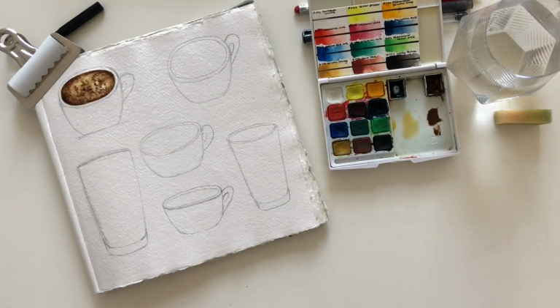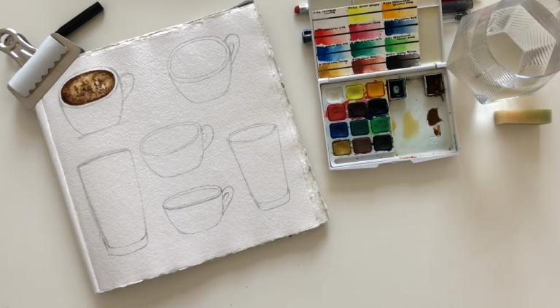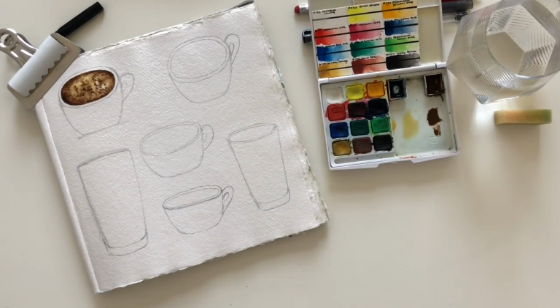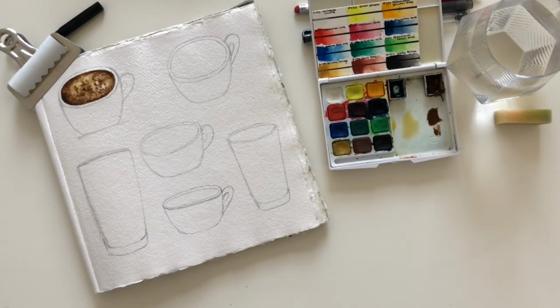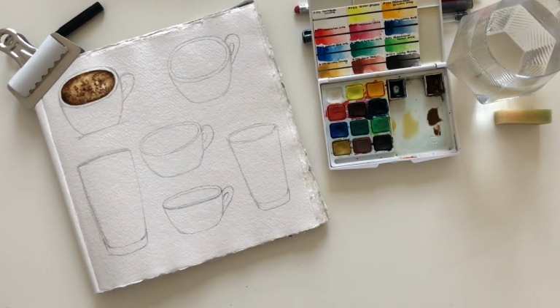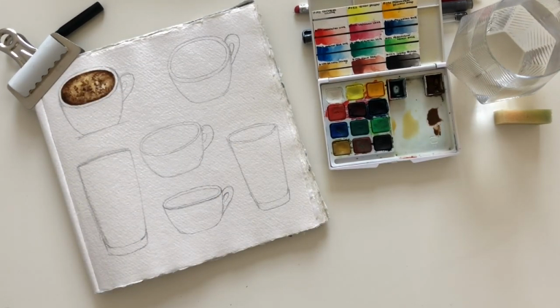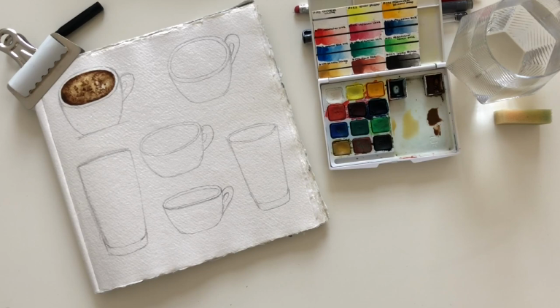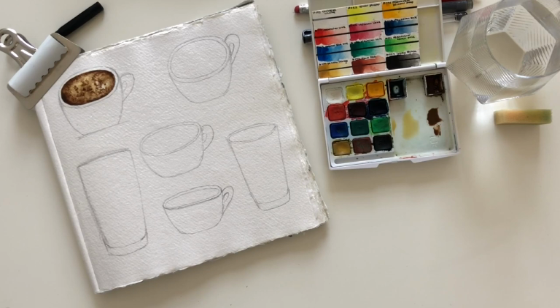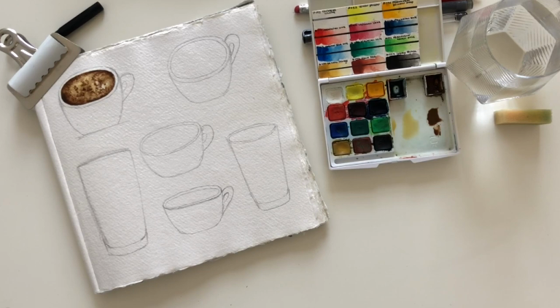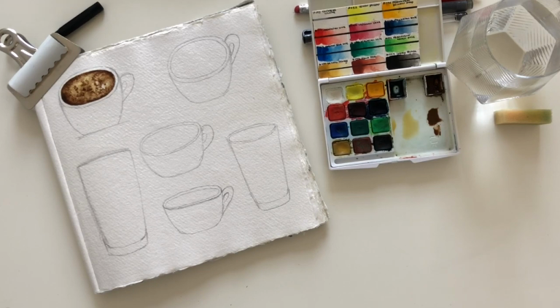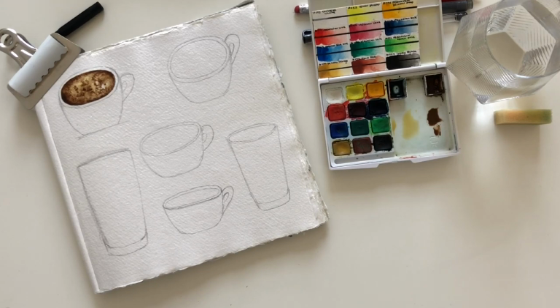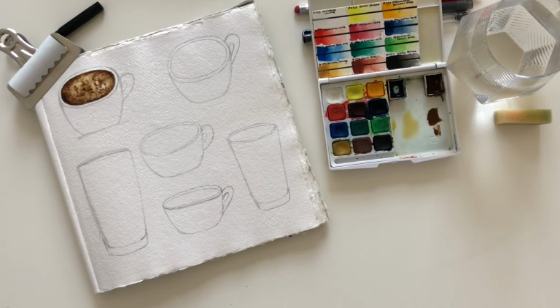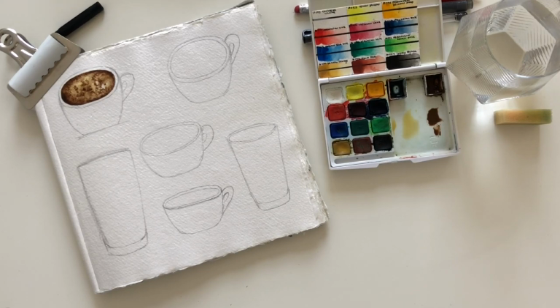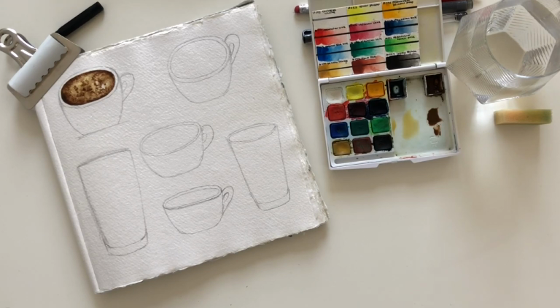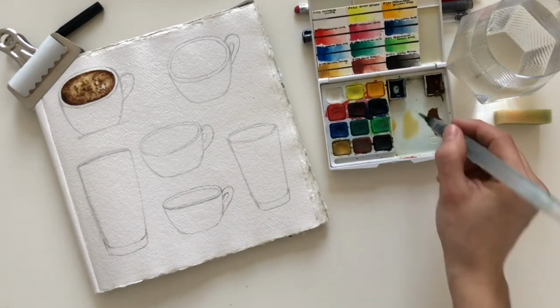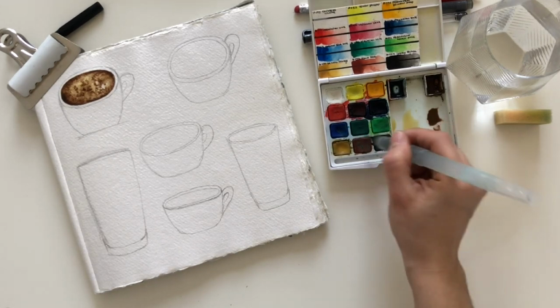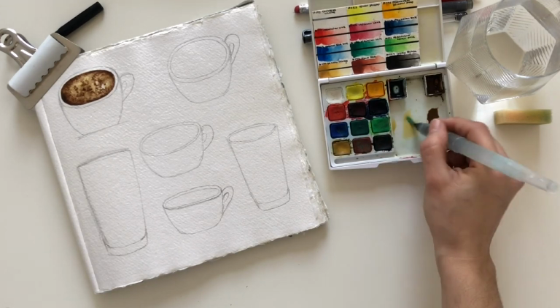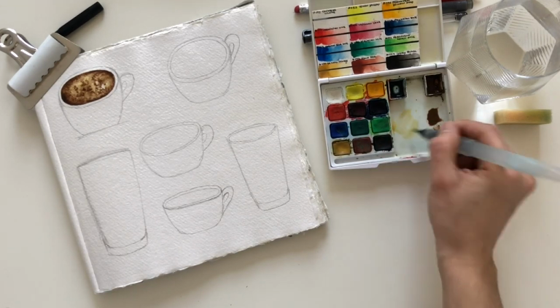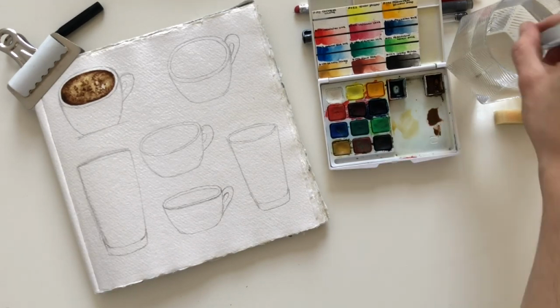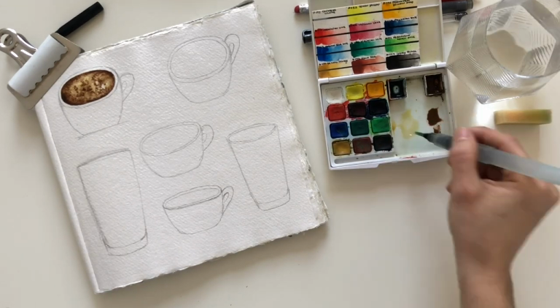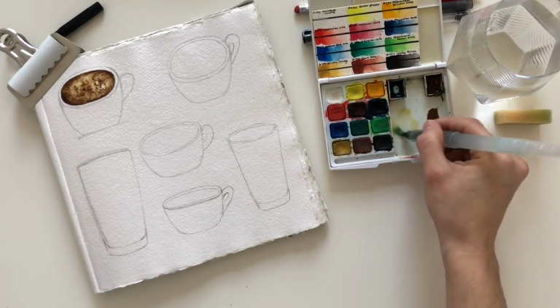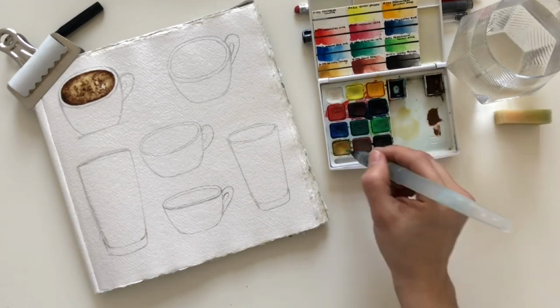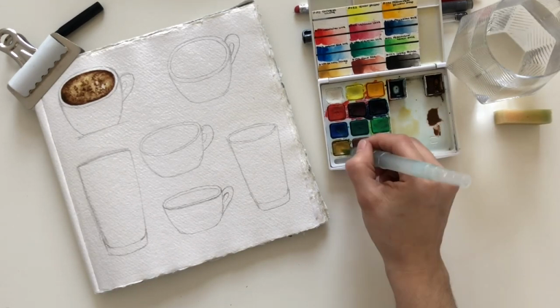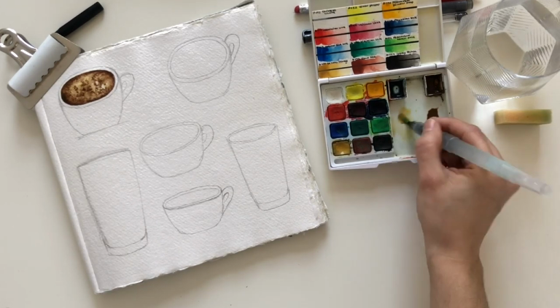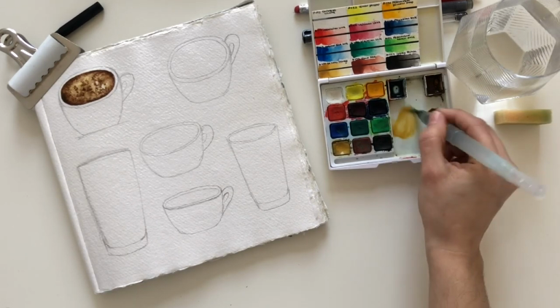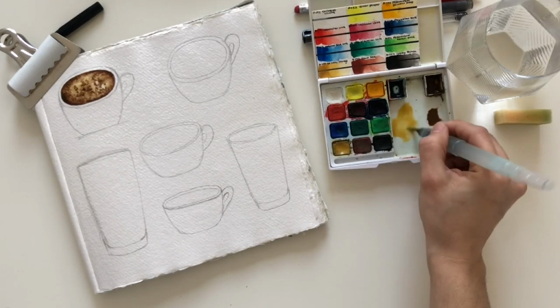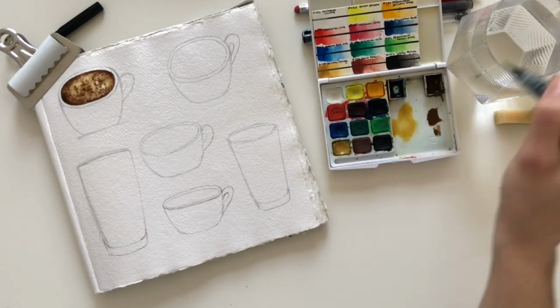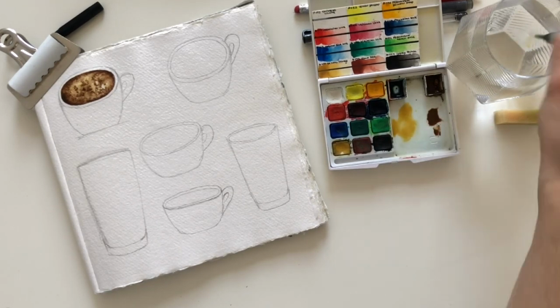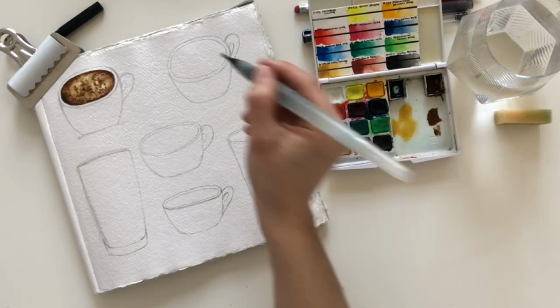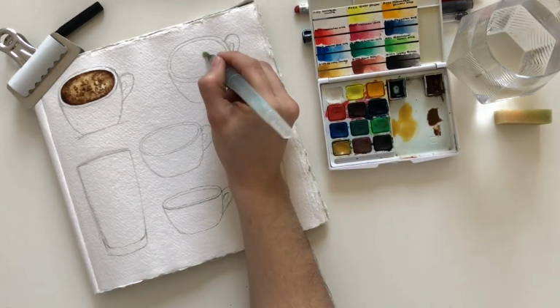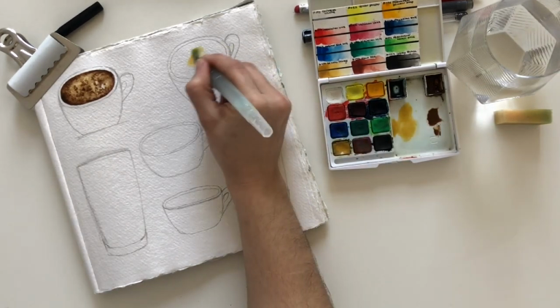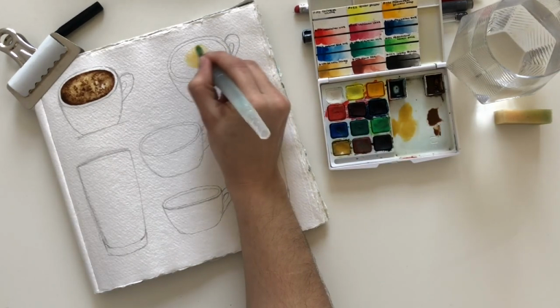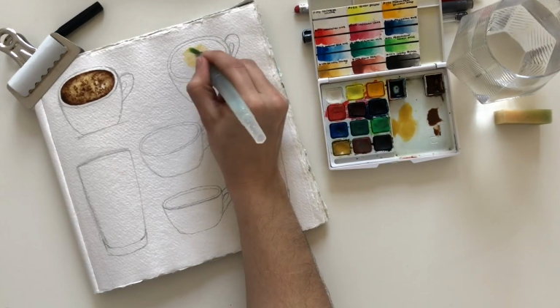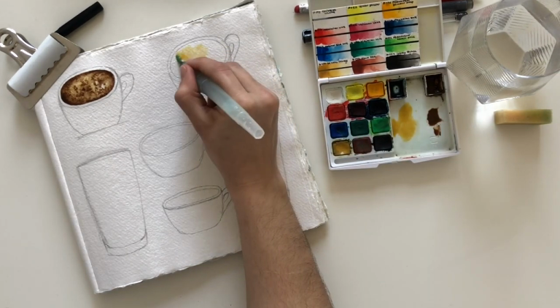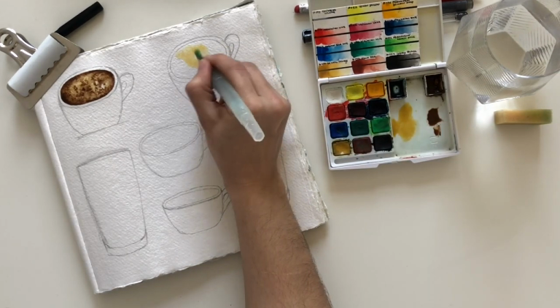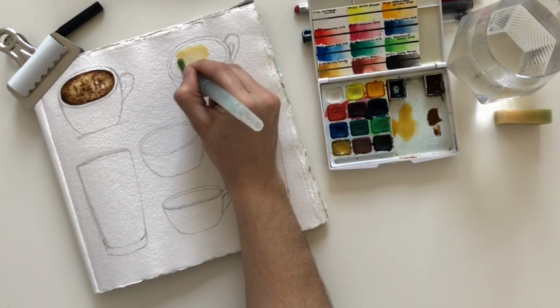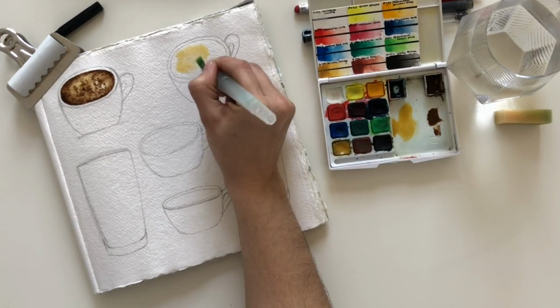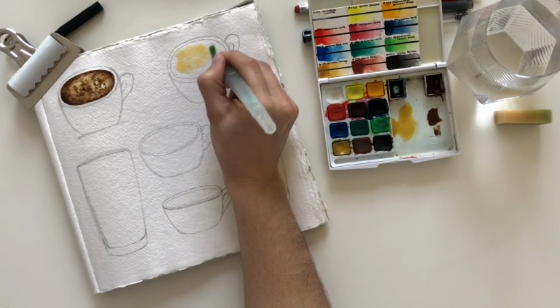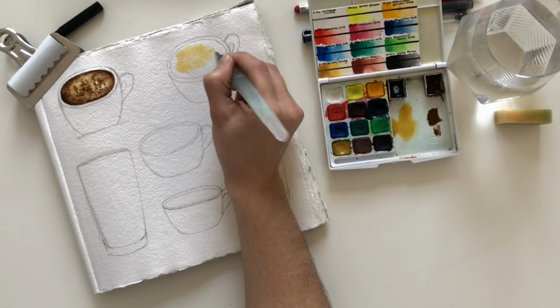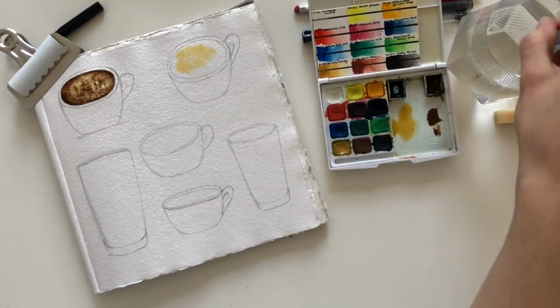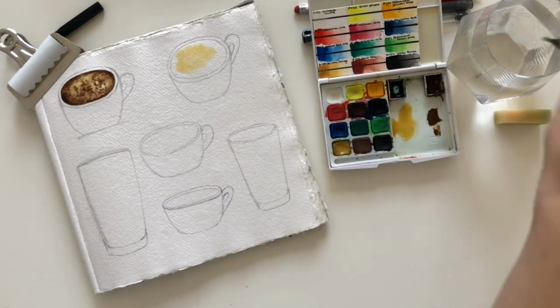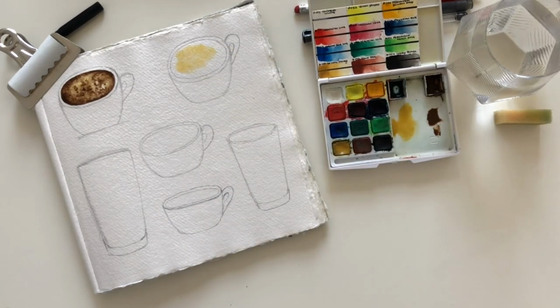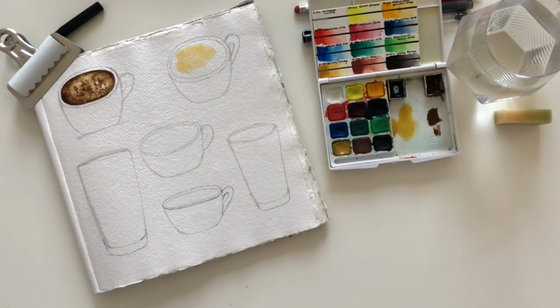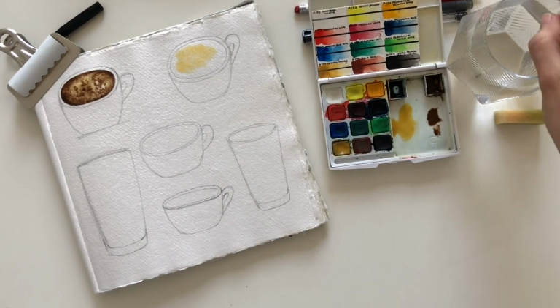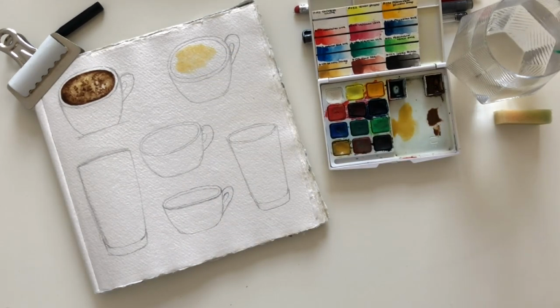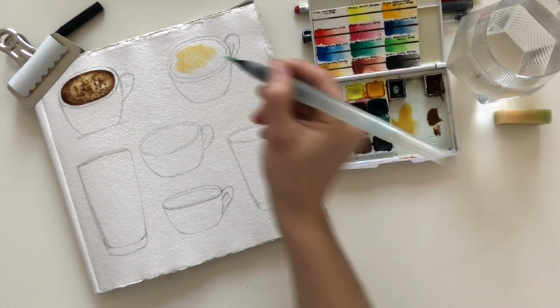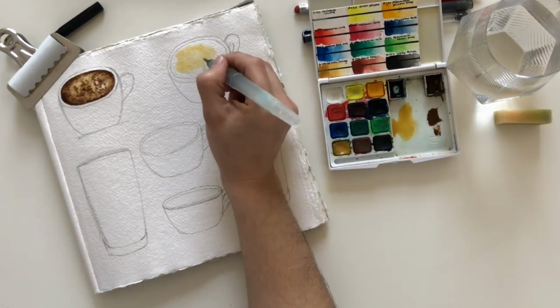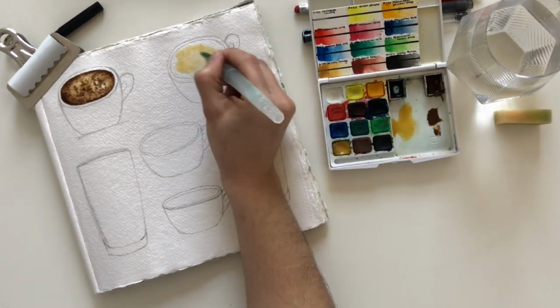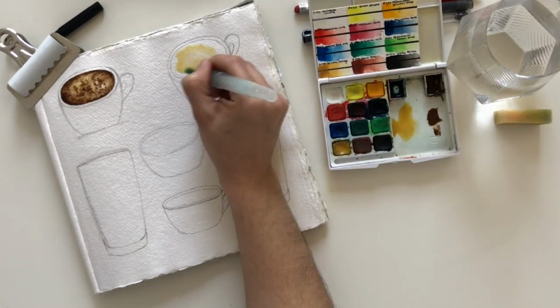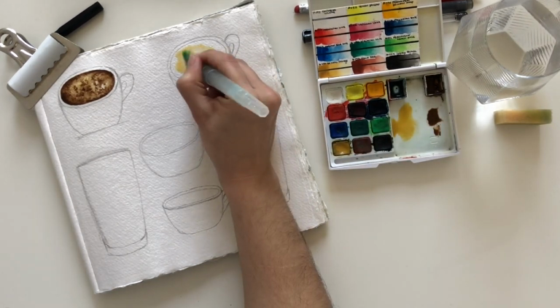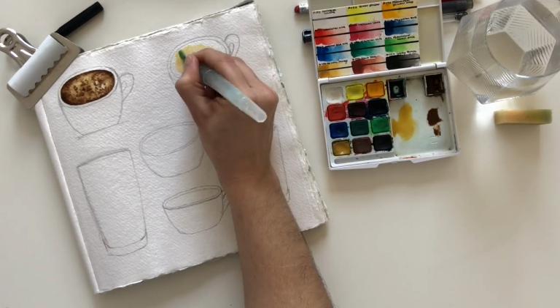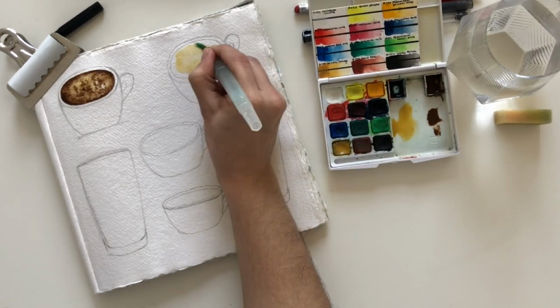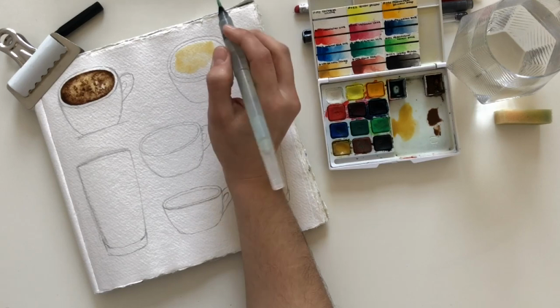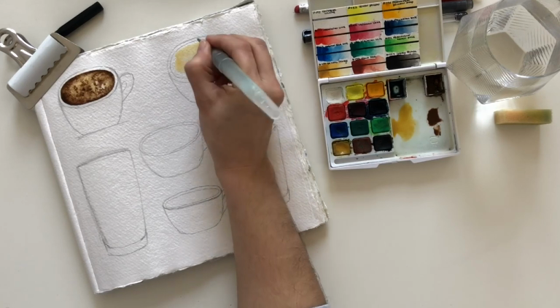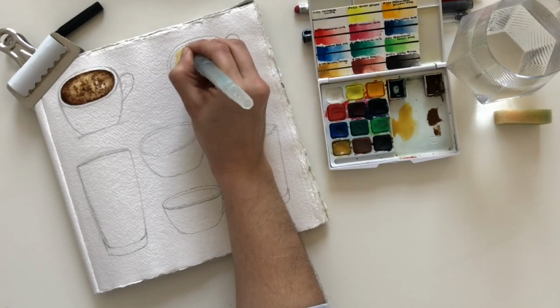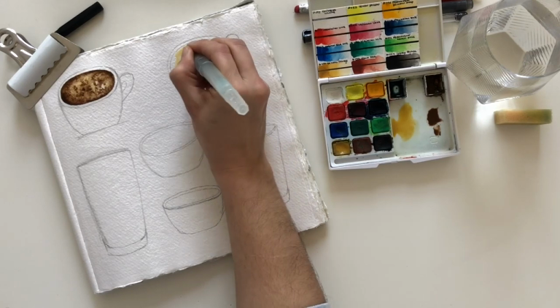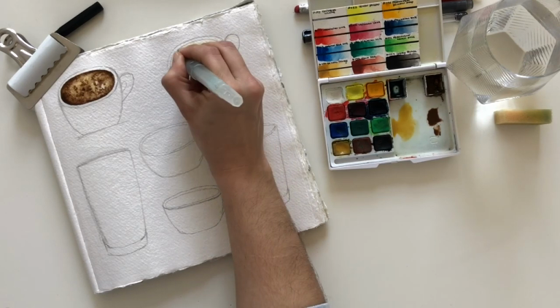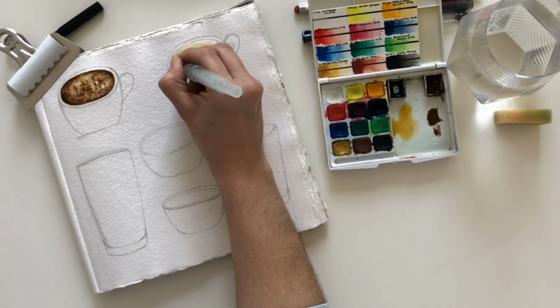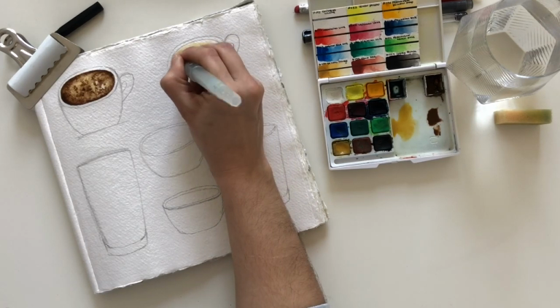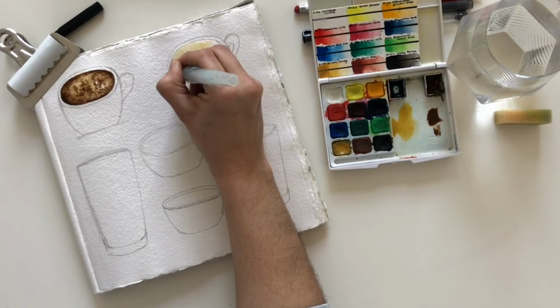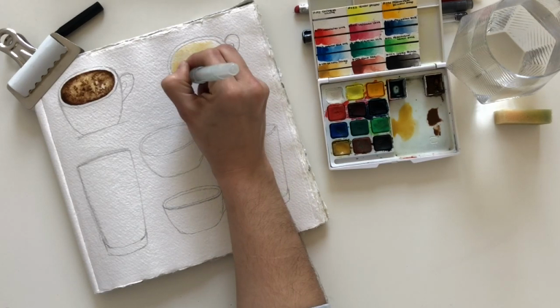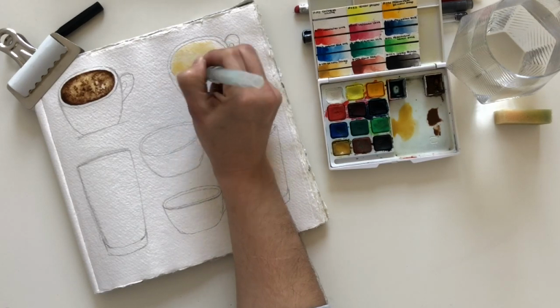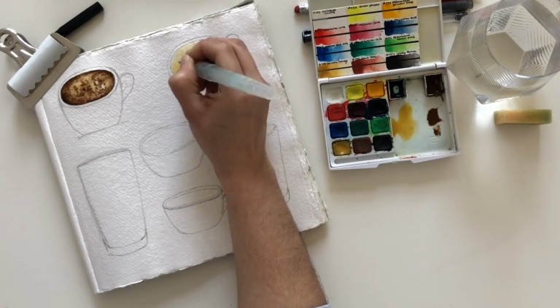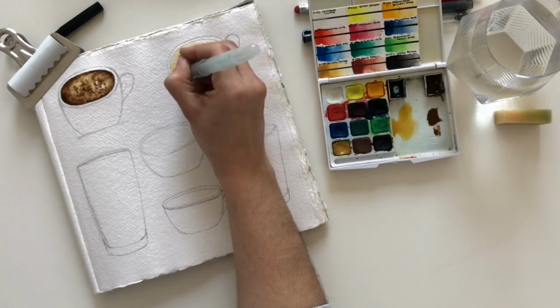I tried a couple of different ways of painting the coffee, from a speckled top to a cappuccino hard edge and a more blended swirl.